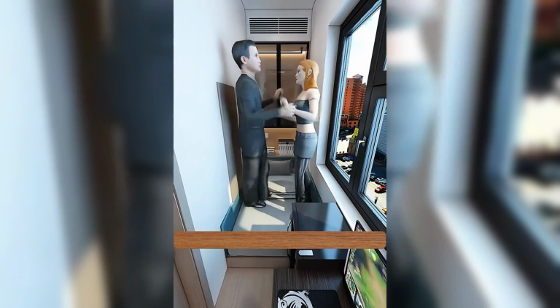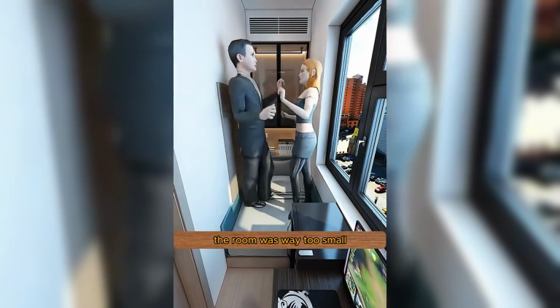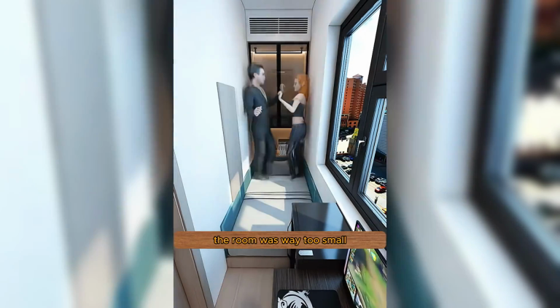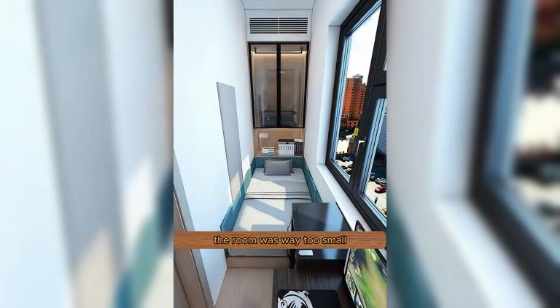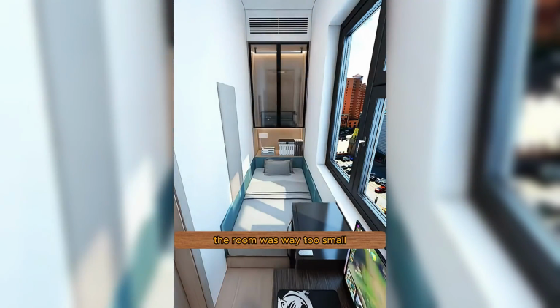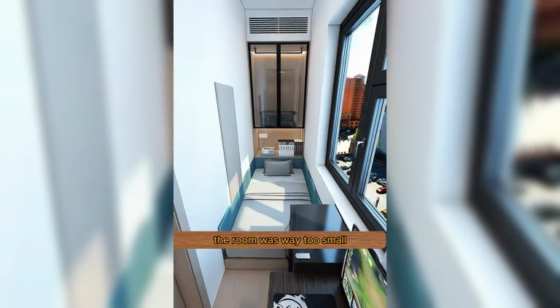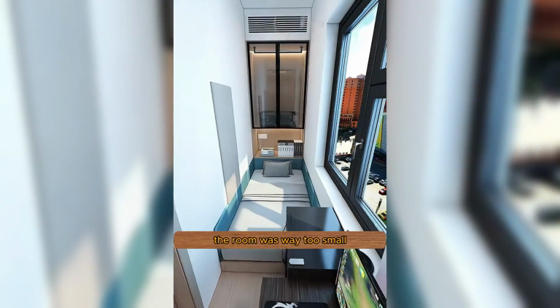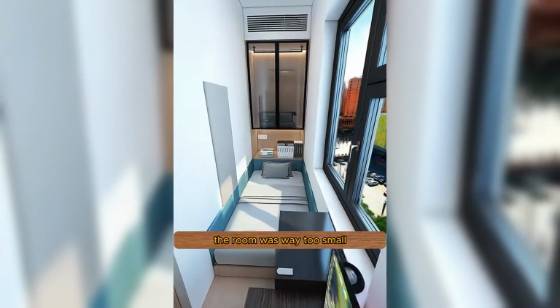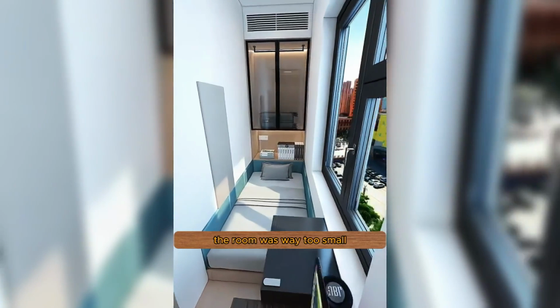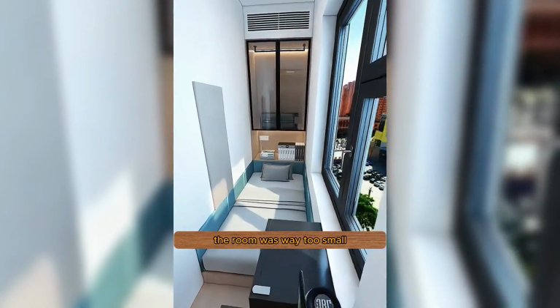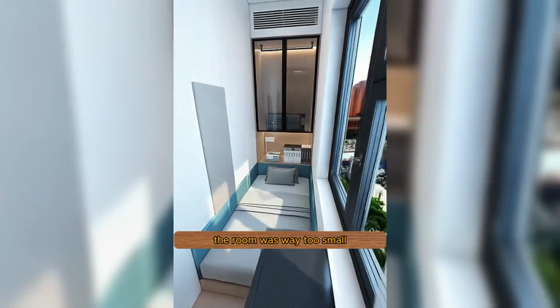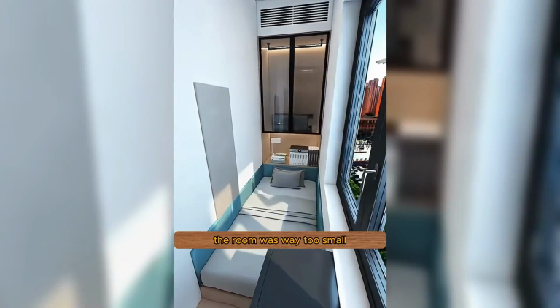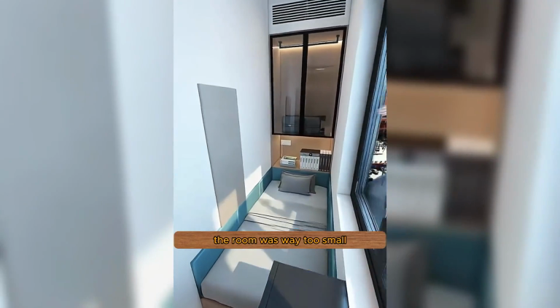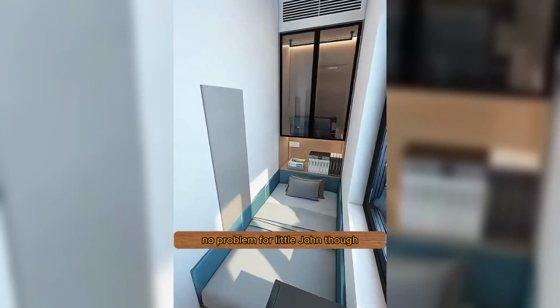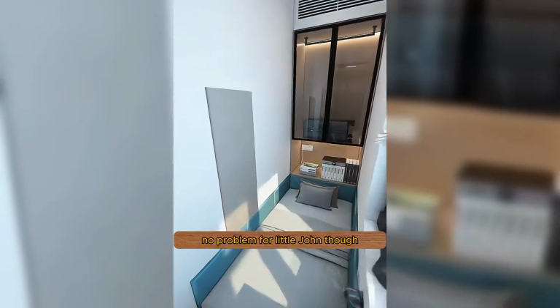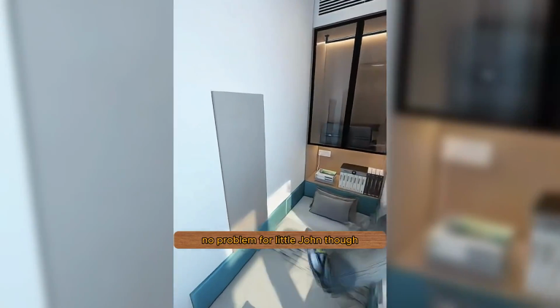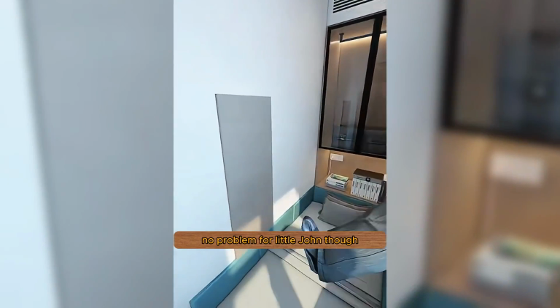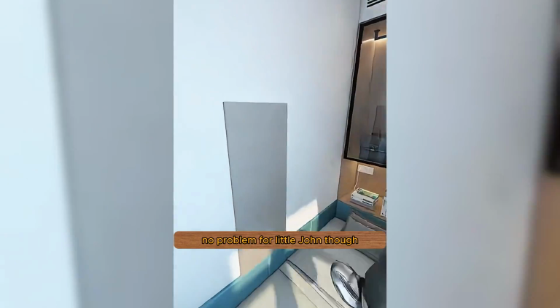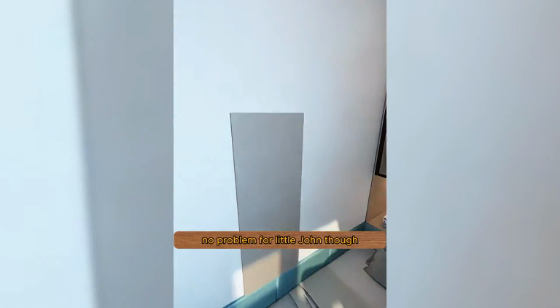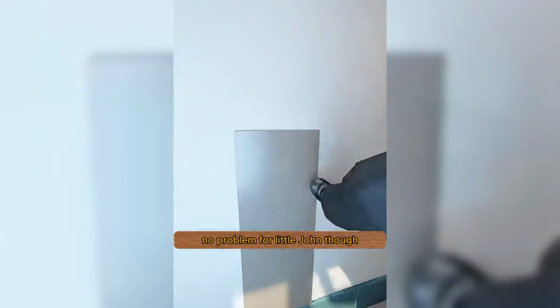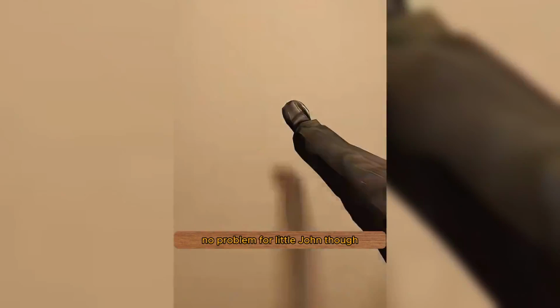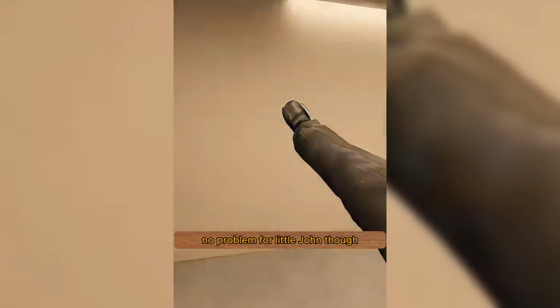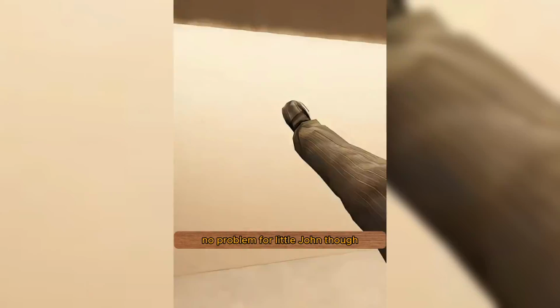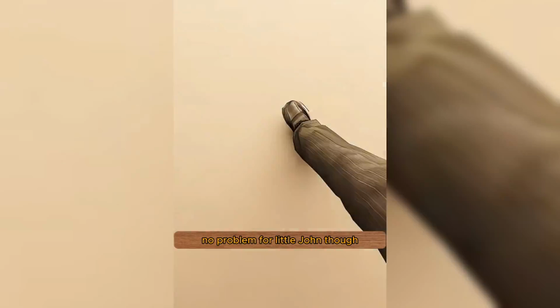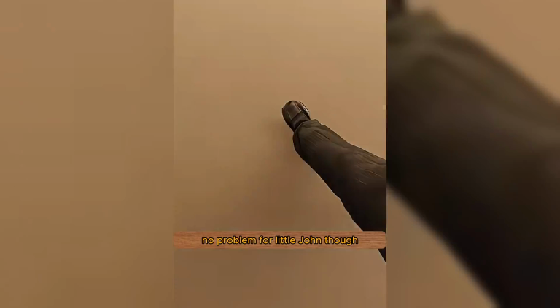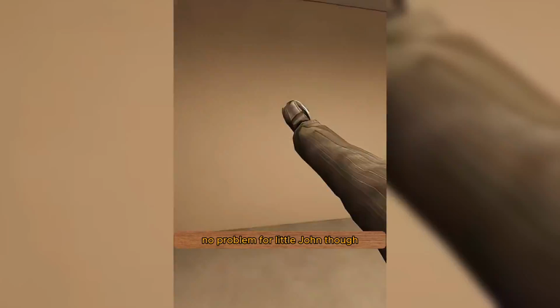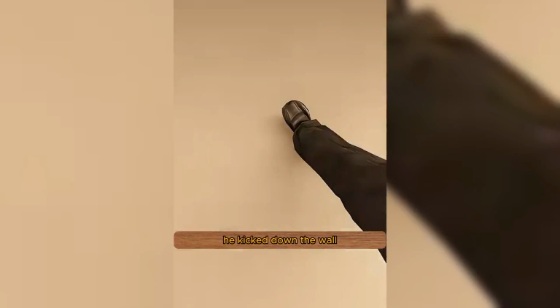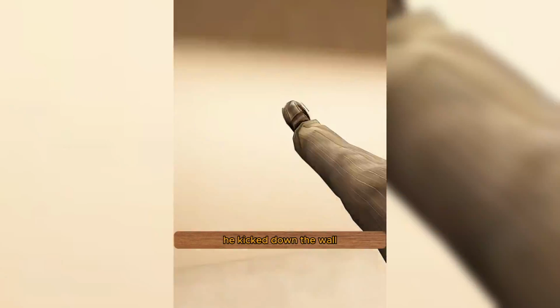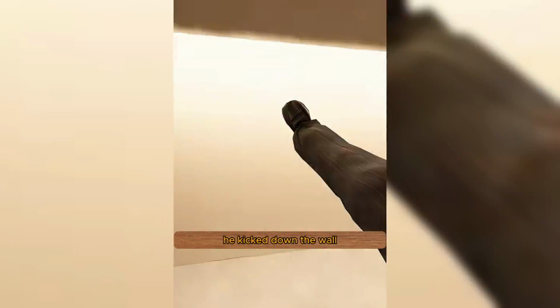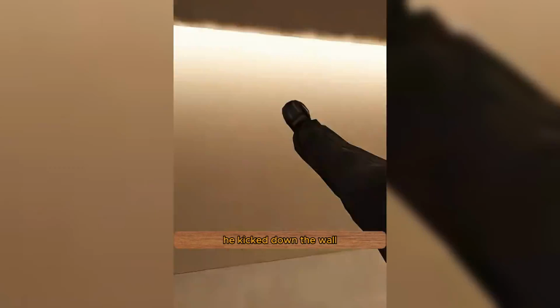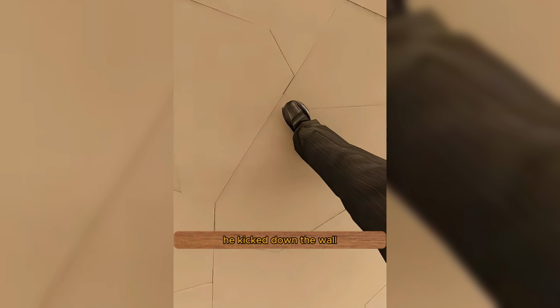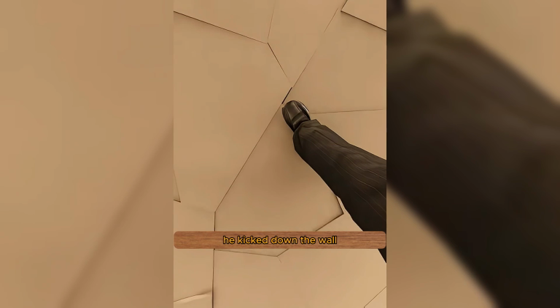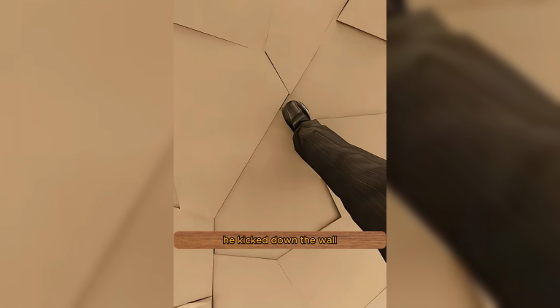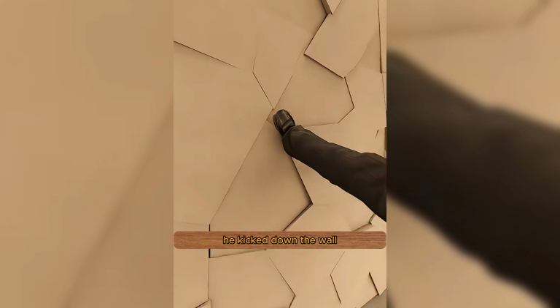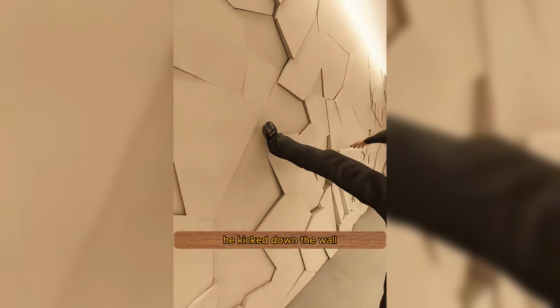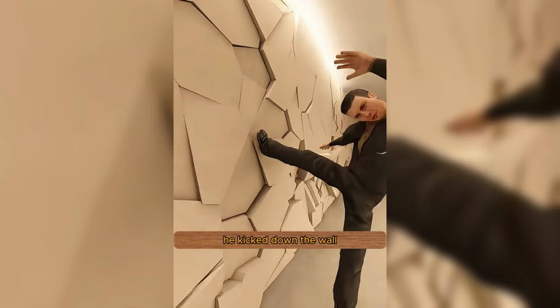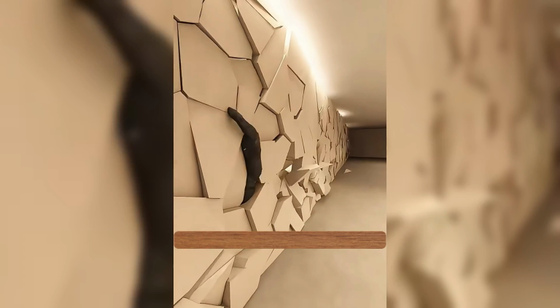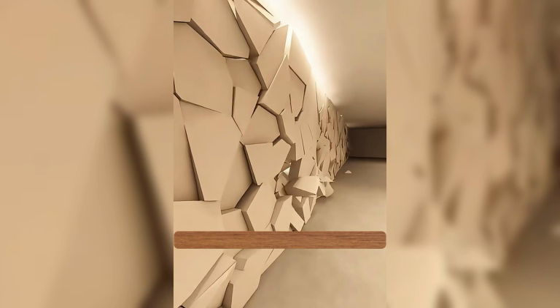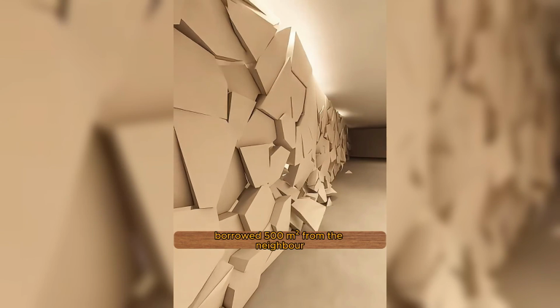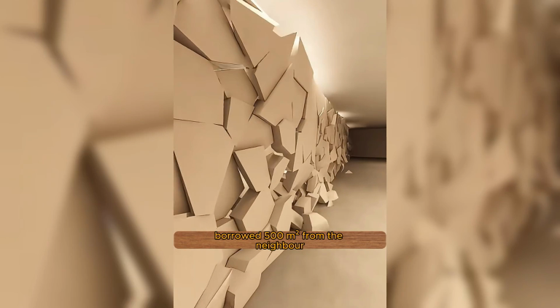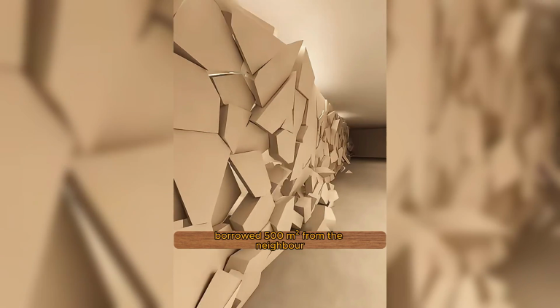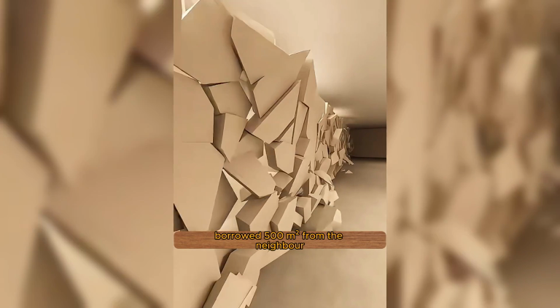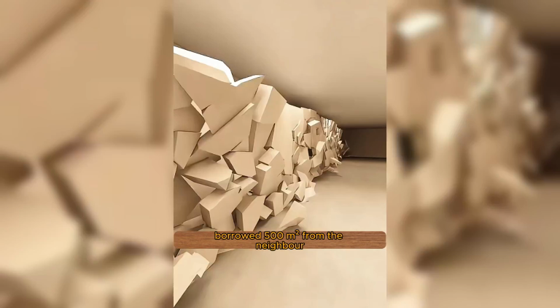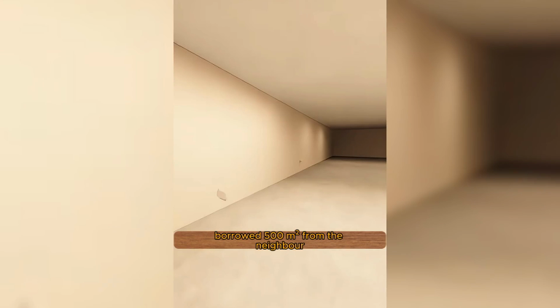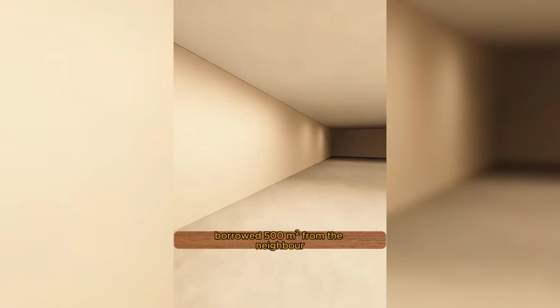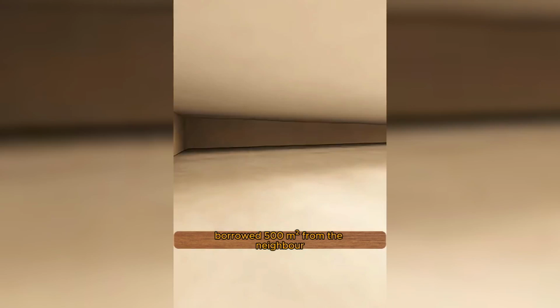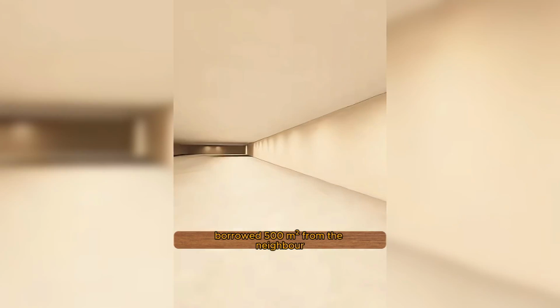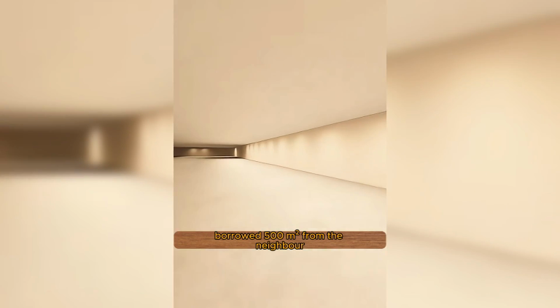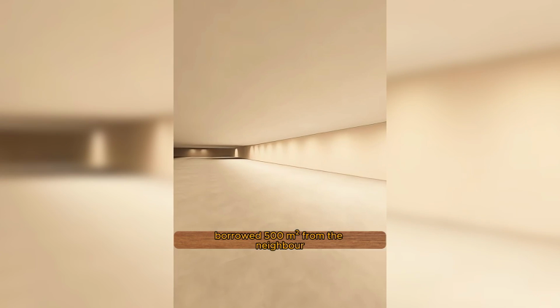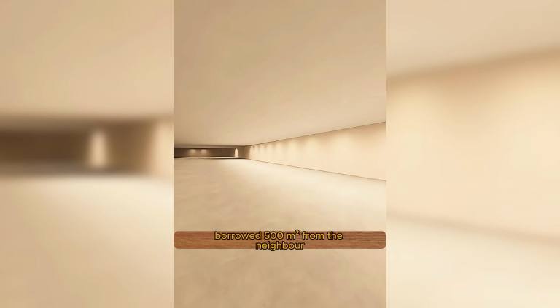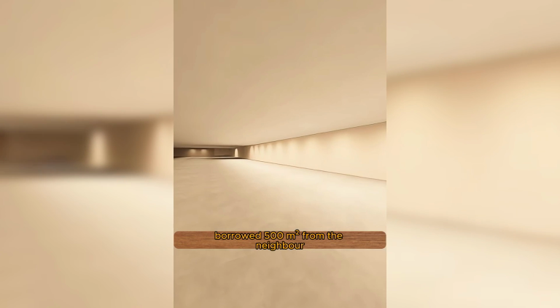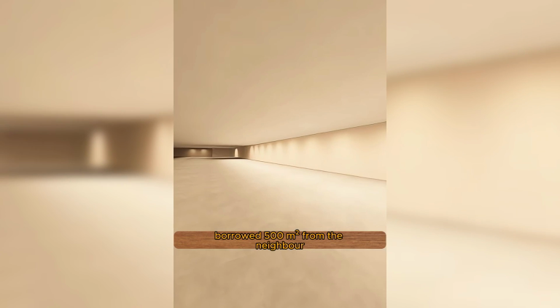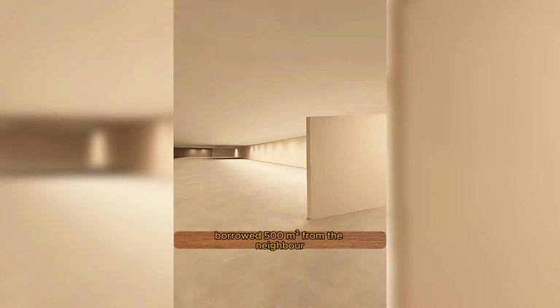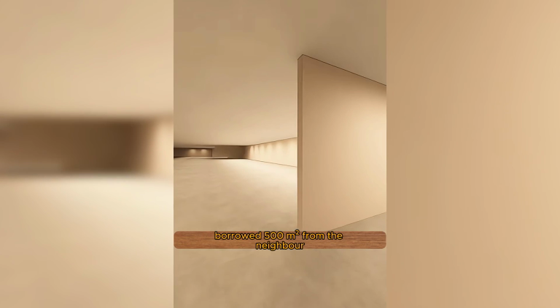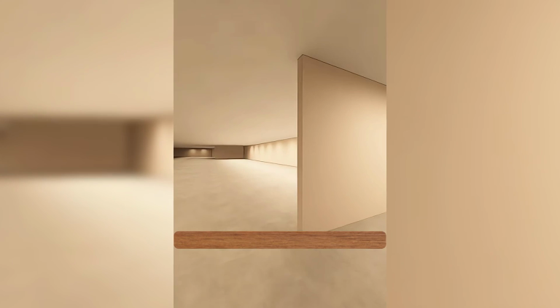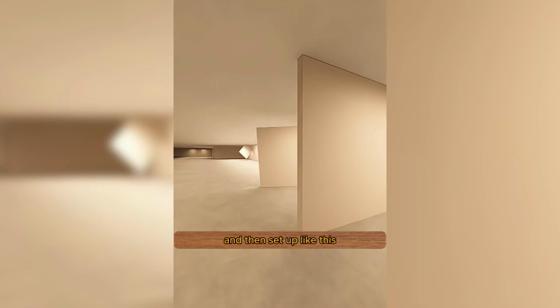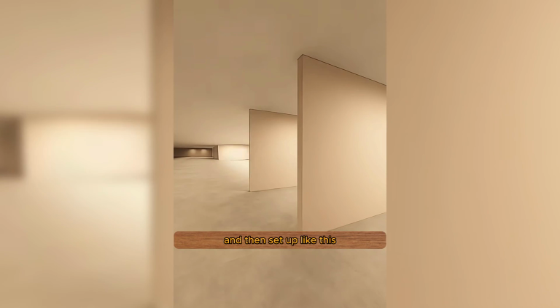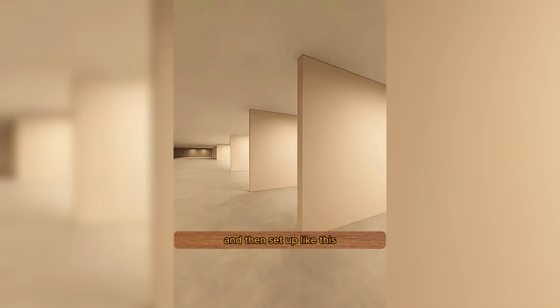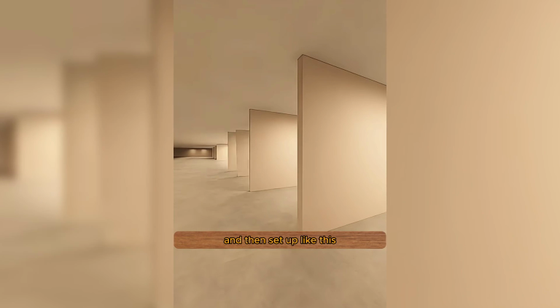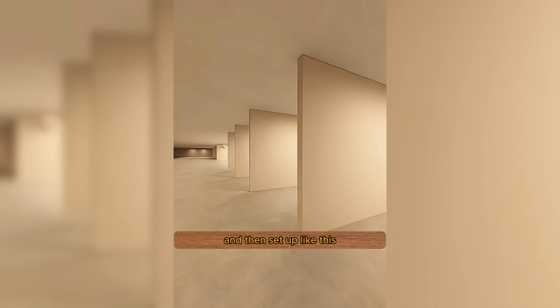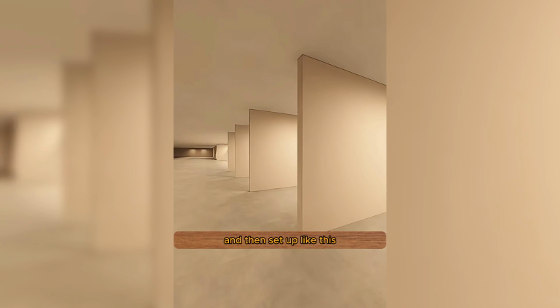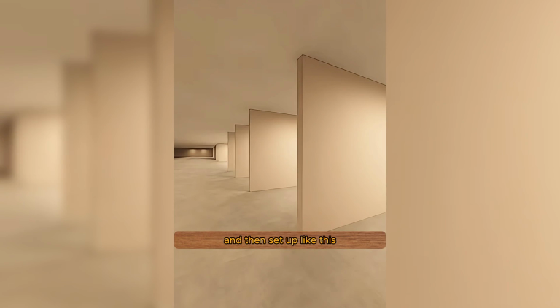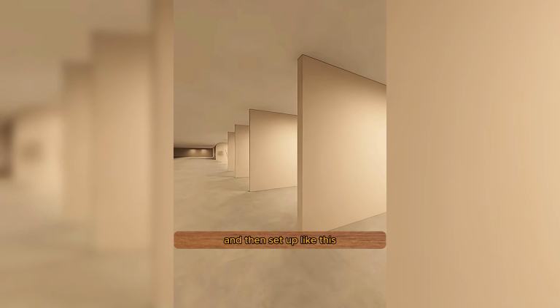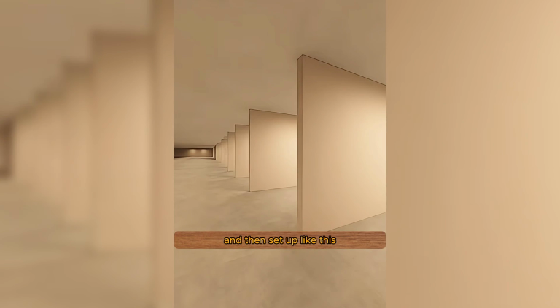The room was way too small. No problem for little John, though. He kicked down the wall, borrowed 500 square meters from the neighbor, and then set up like this.